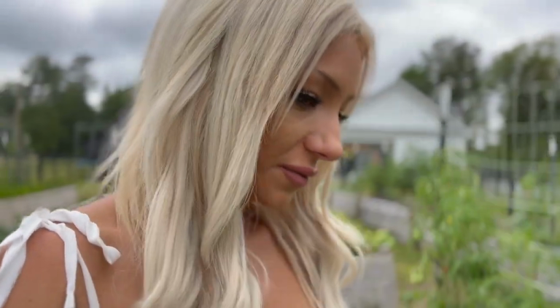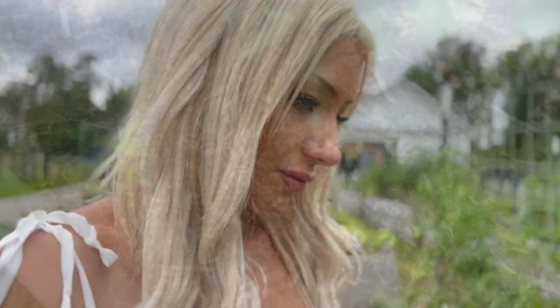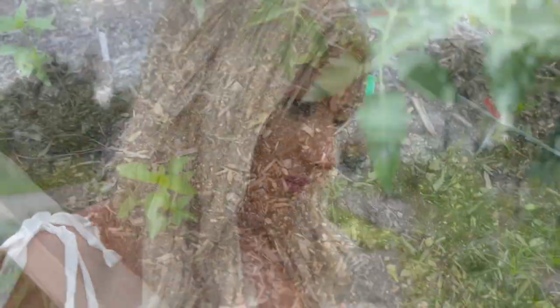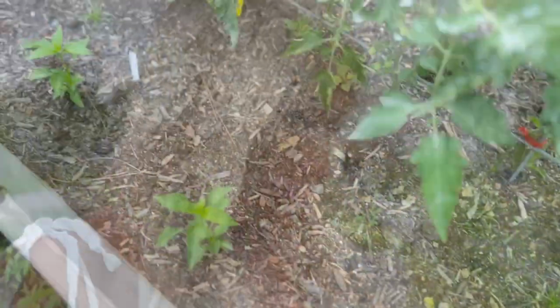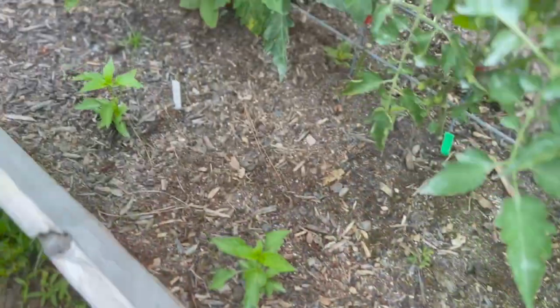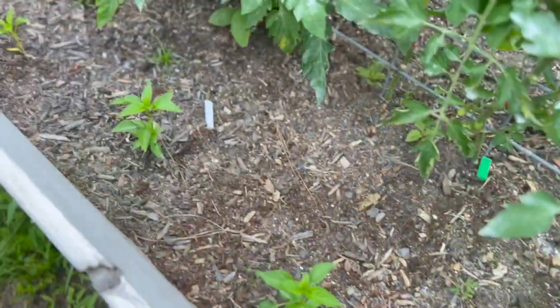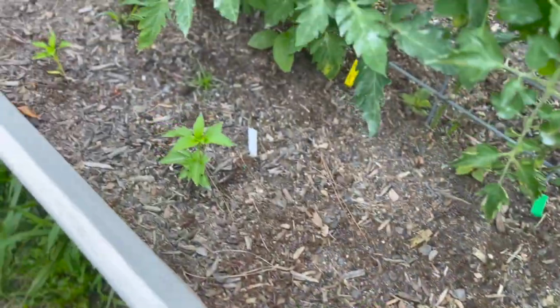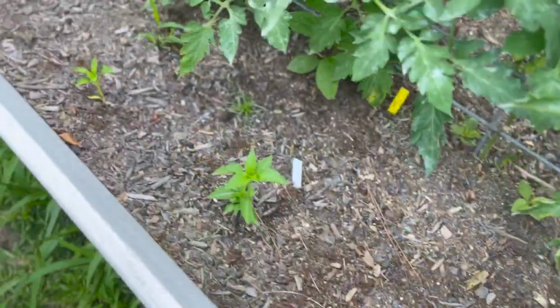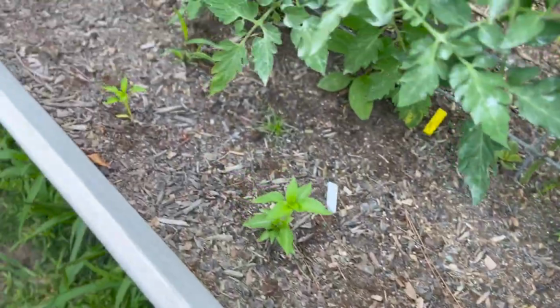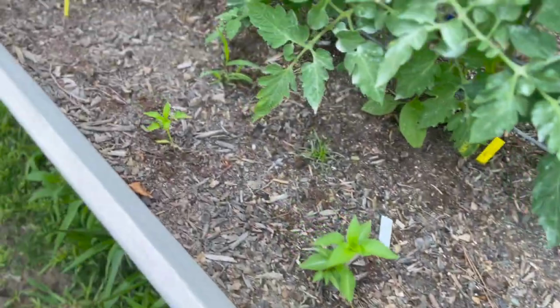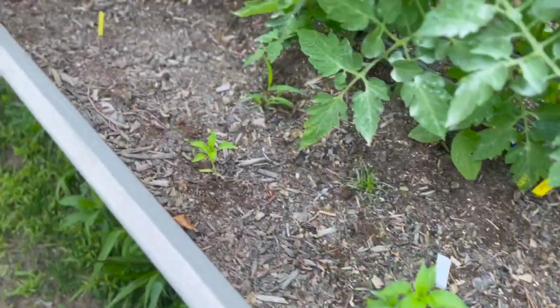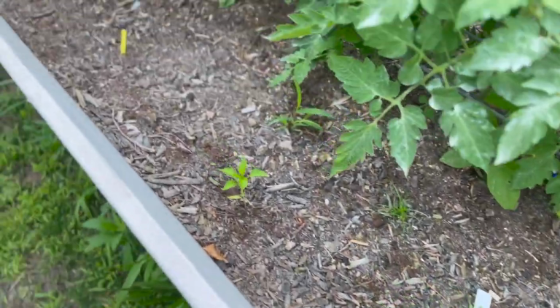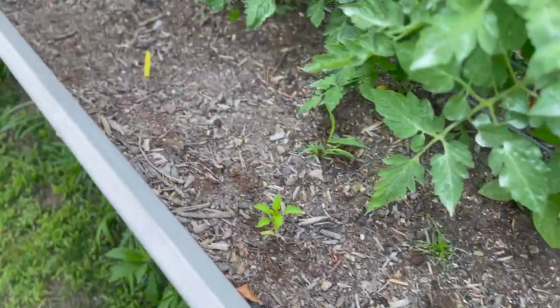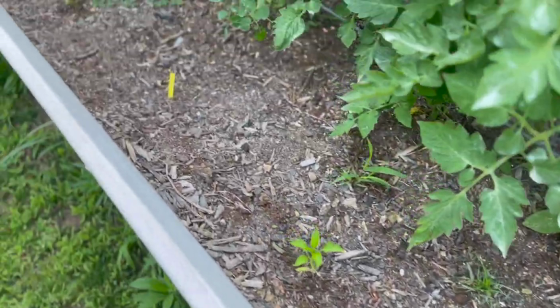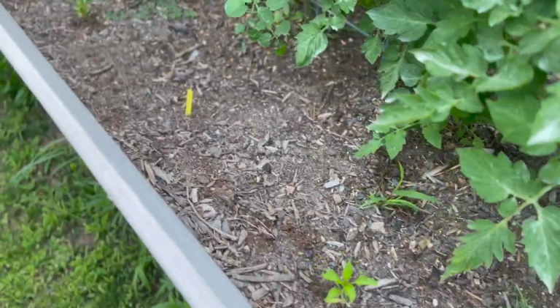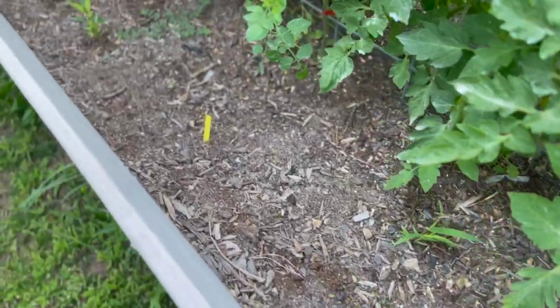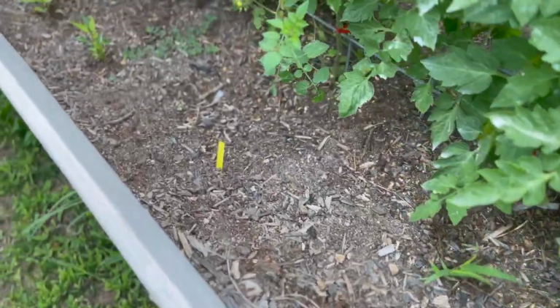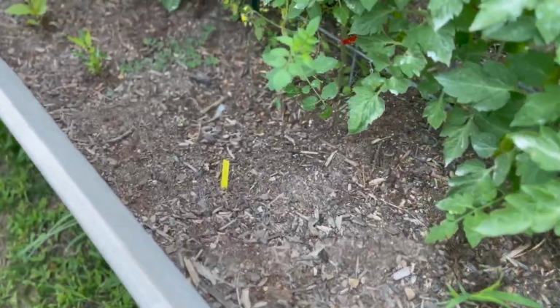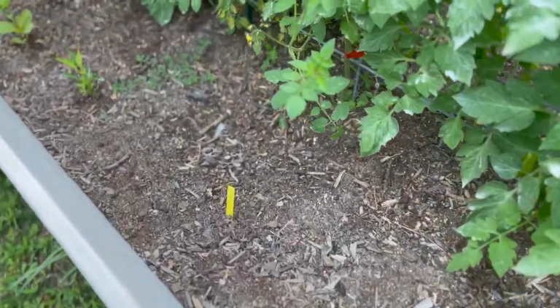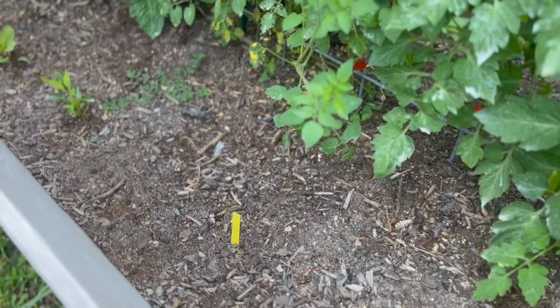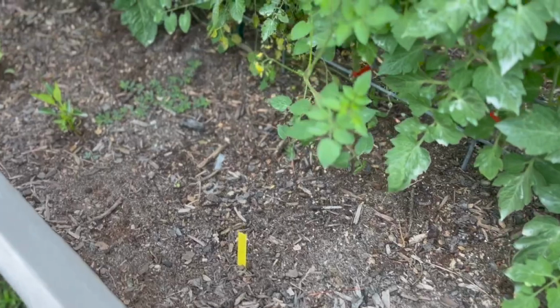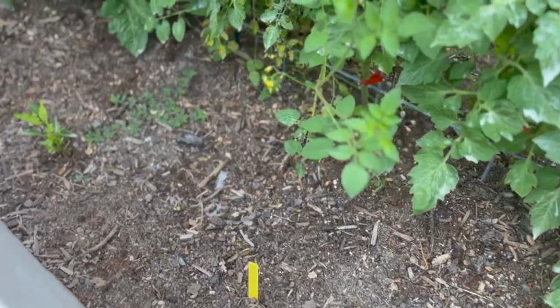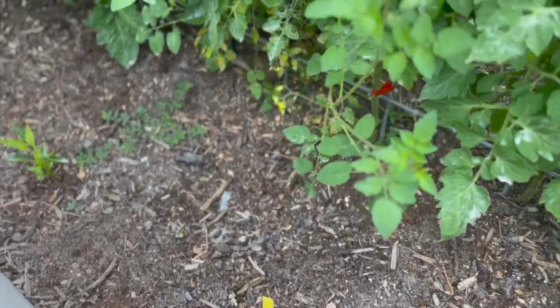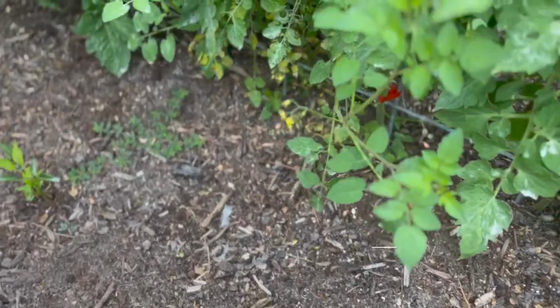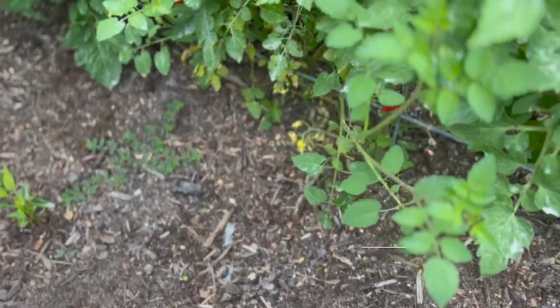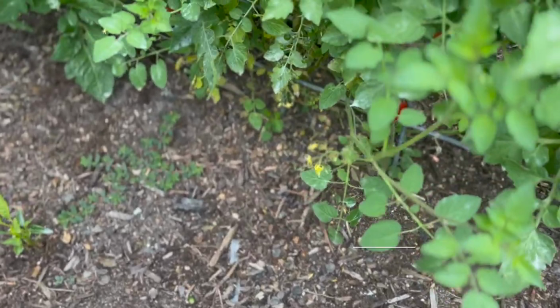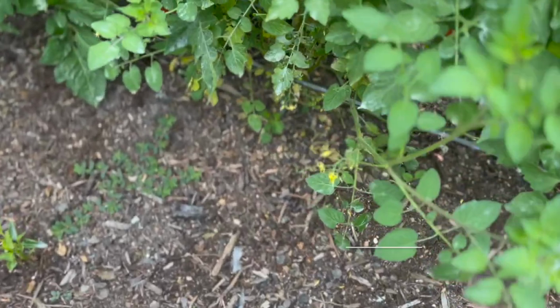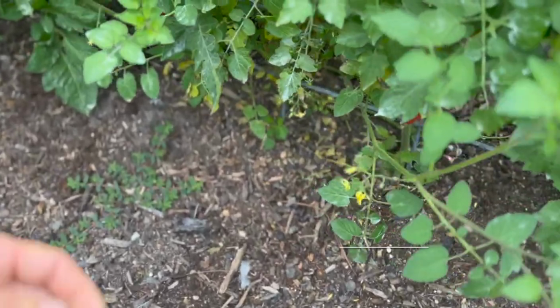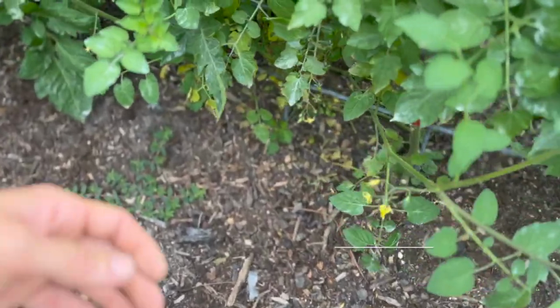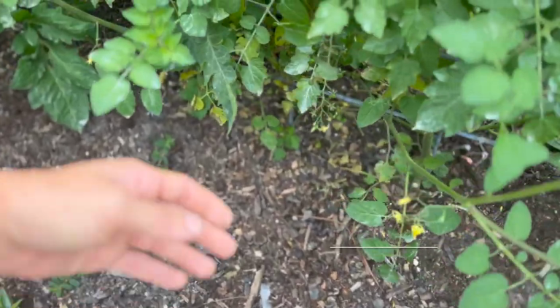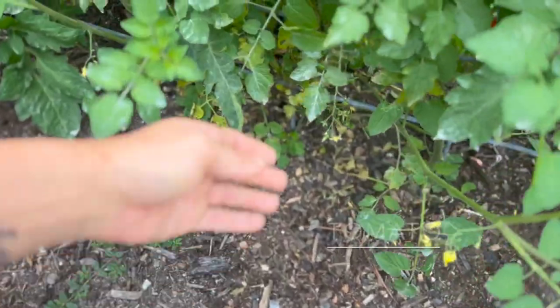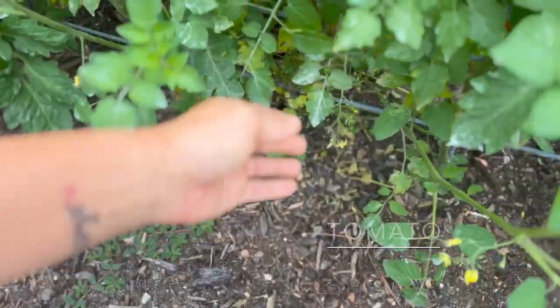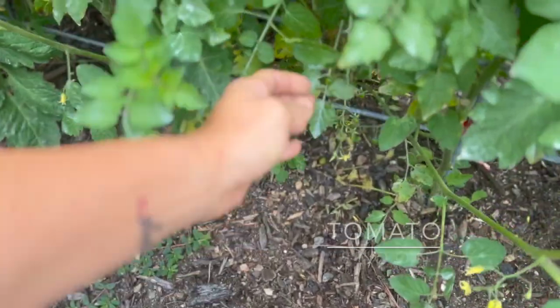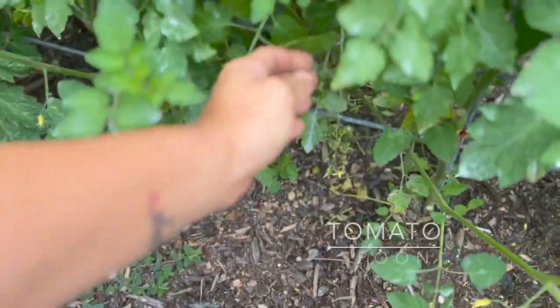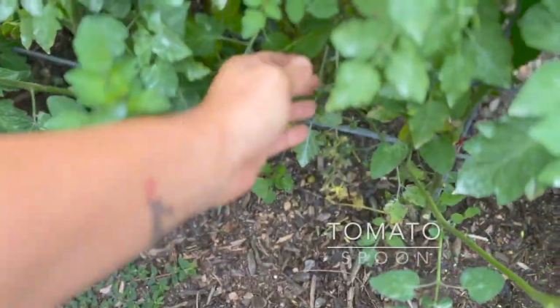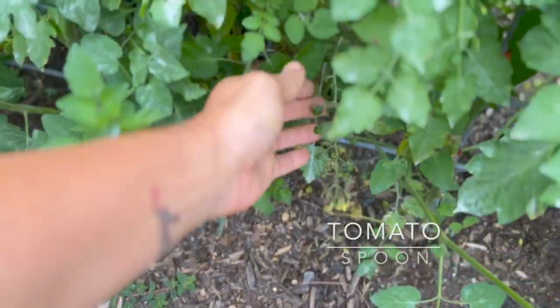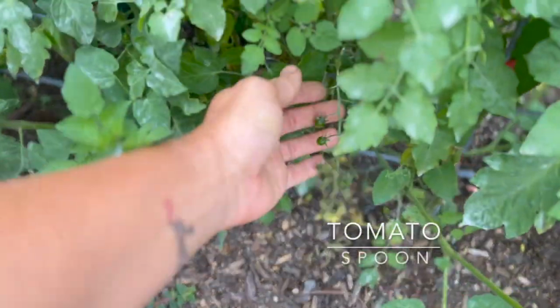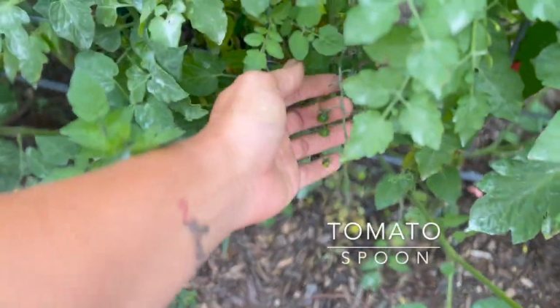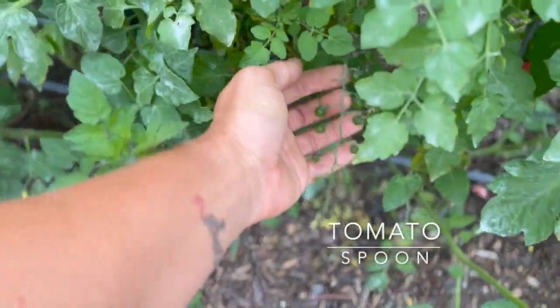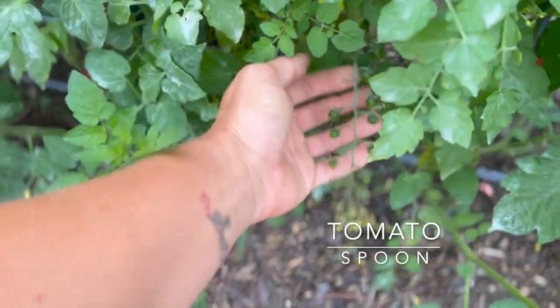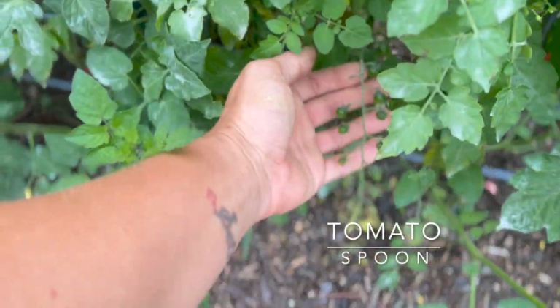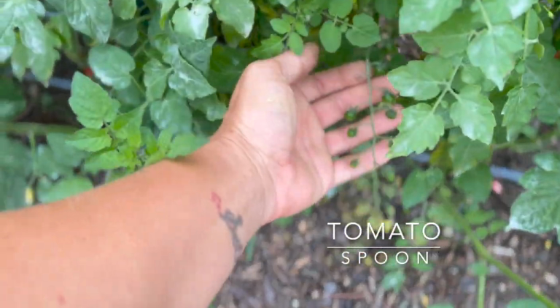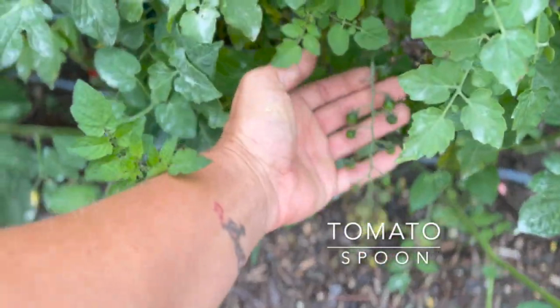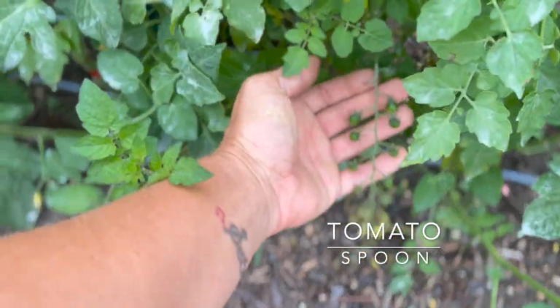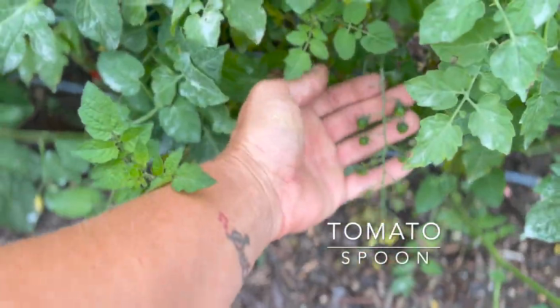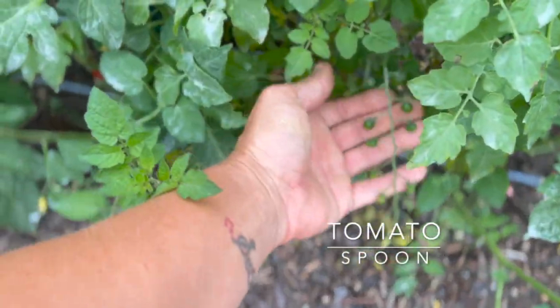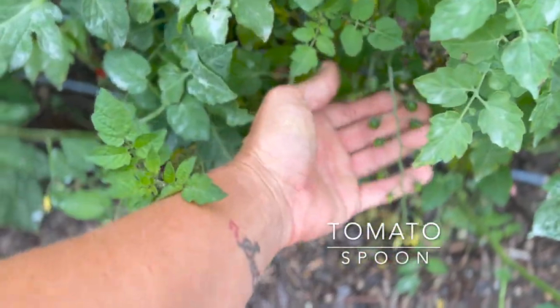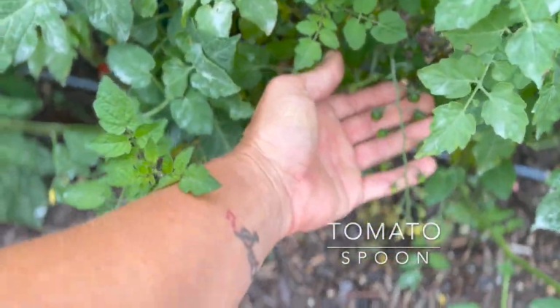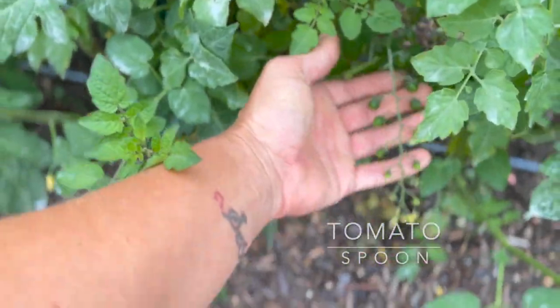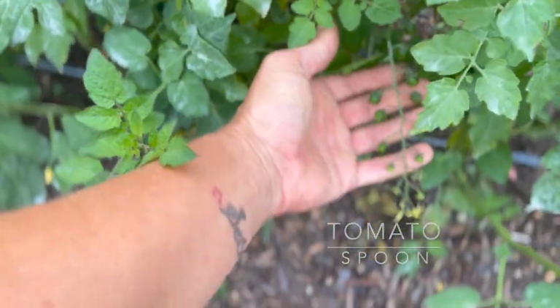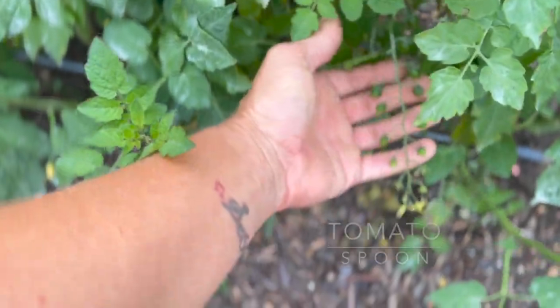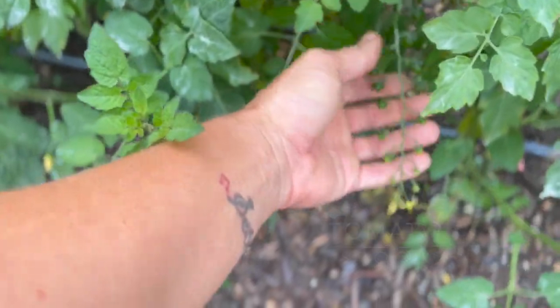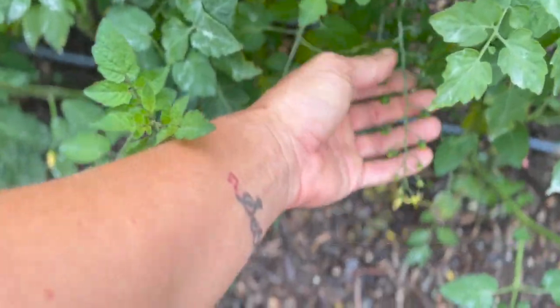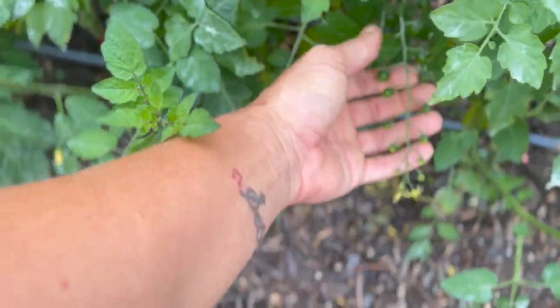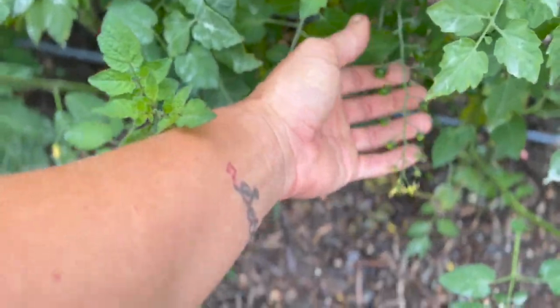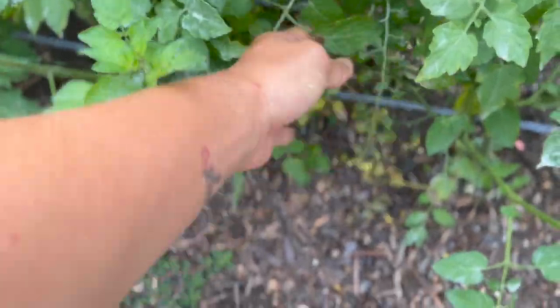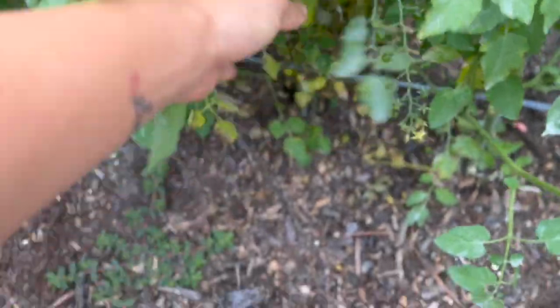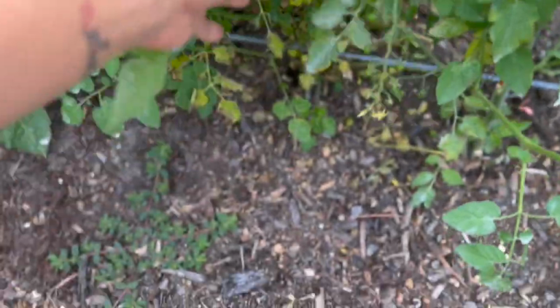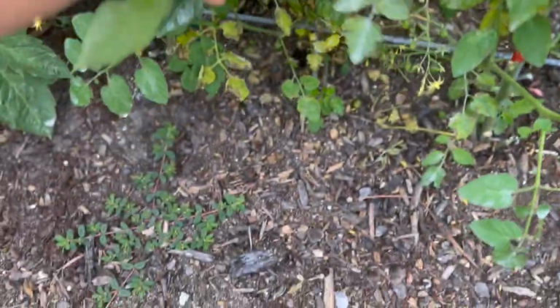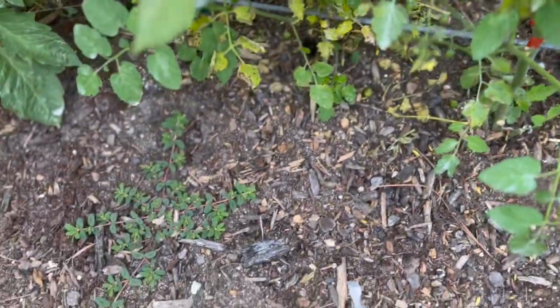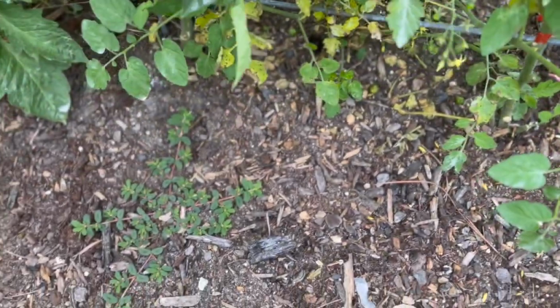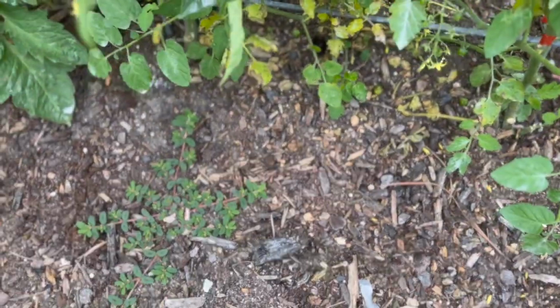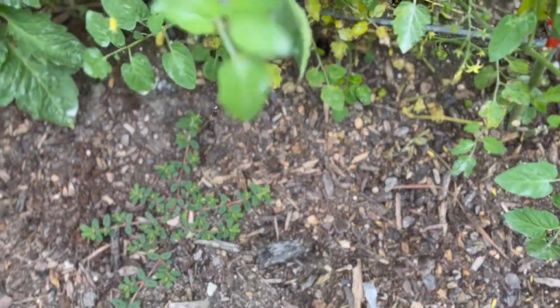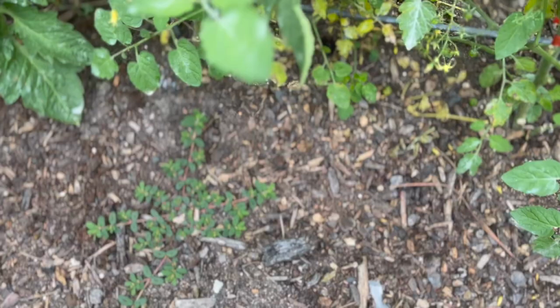There are lots of different tomatoes in here. Over here are our tiny spoon tomatoes—the kids have really enjoyed these quite a bit.